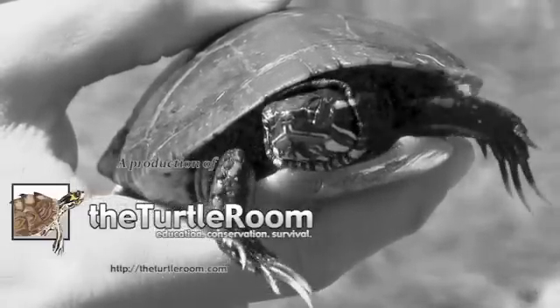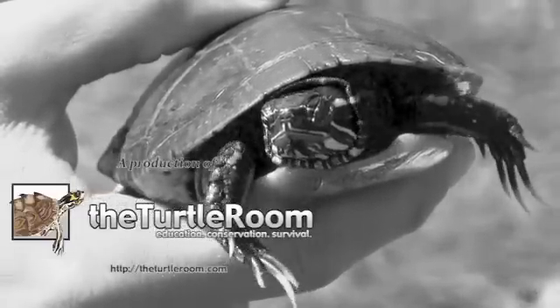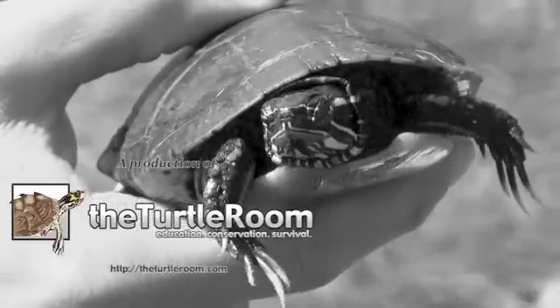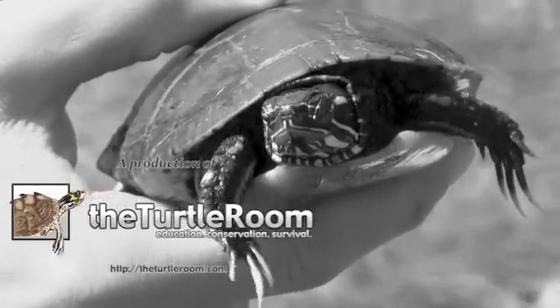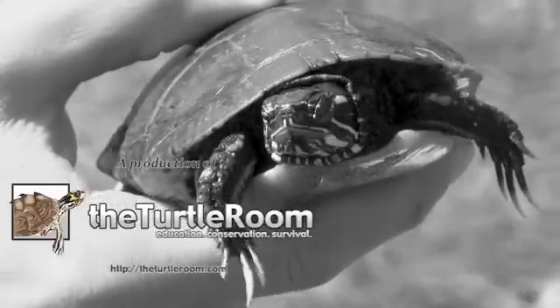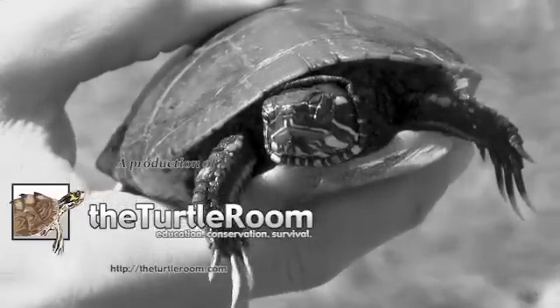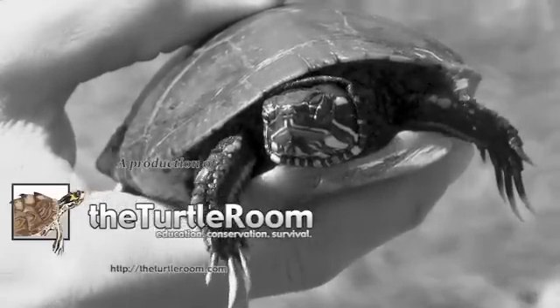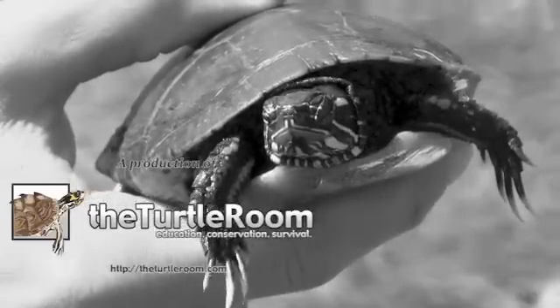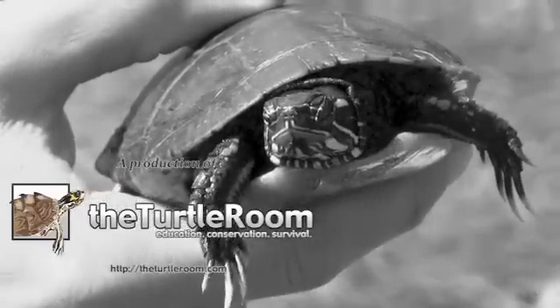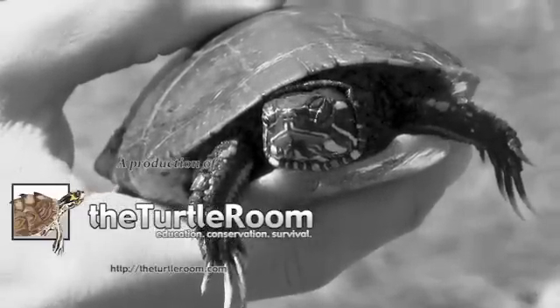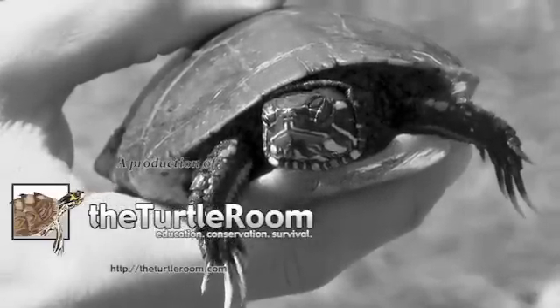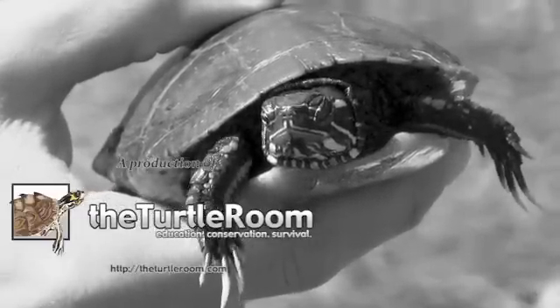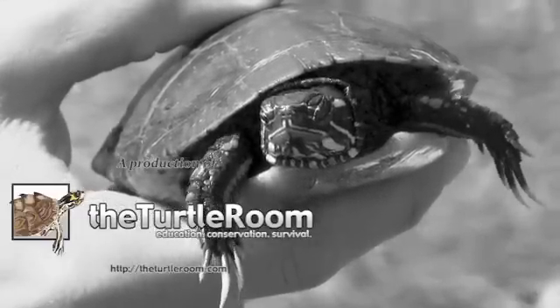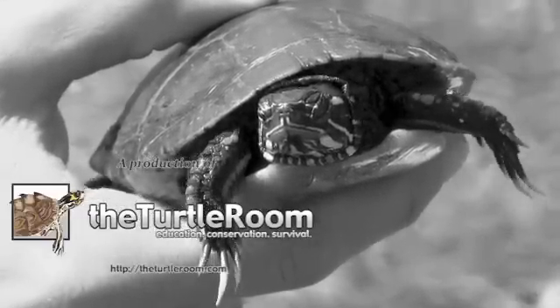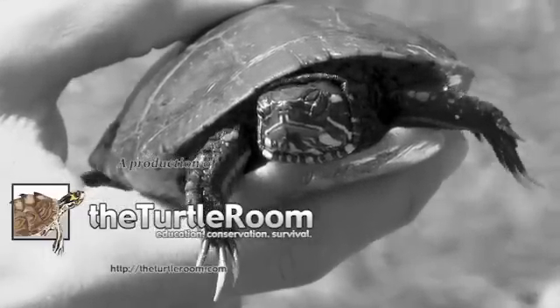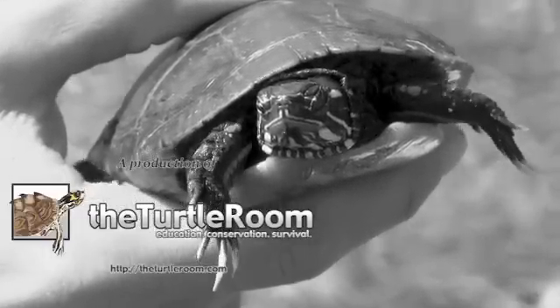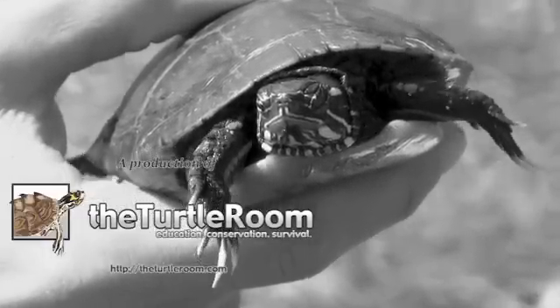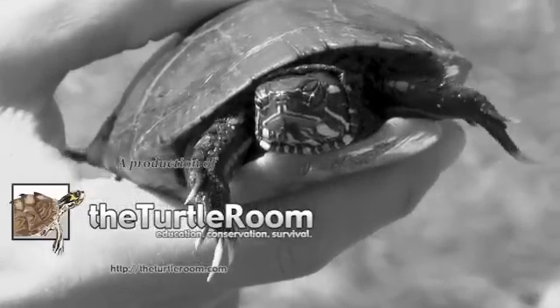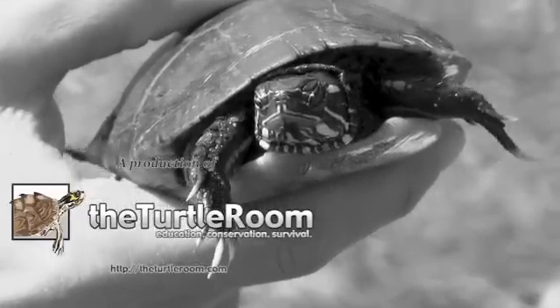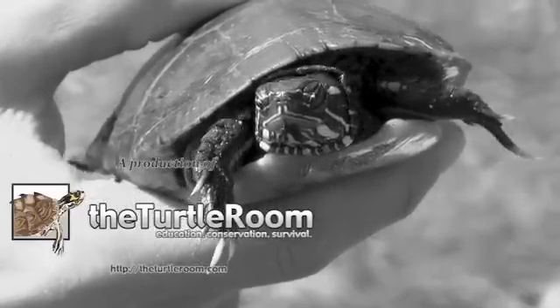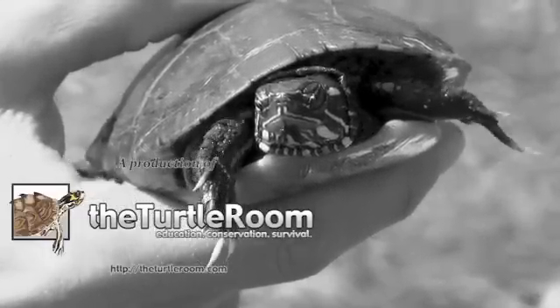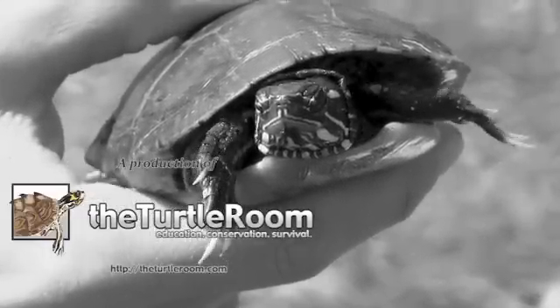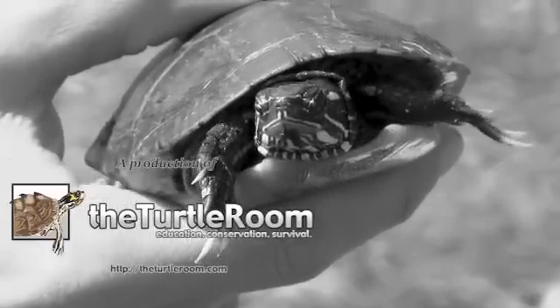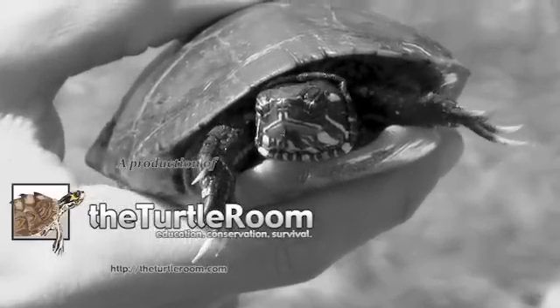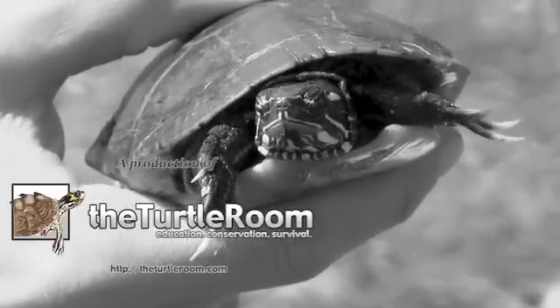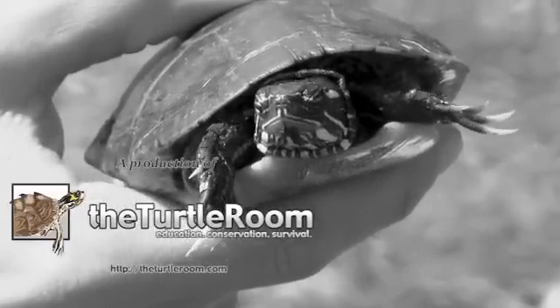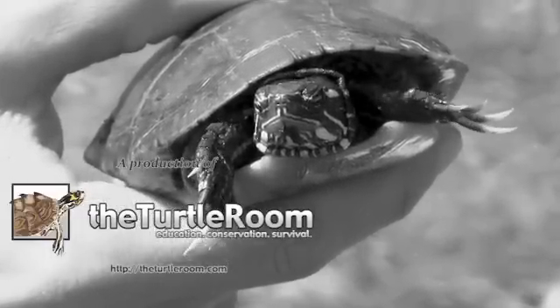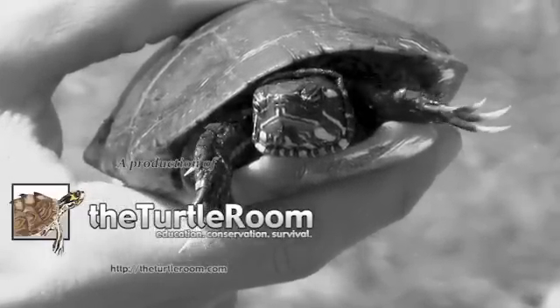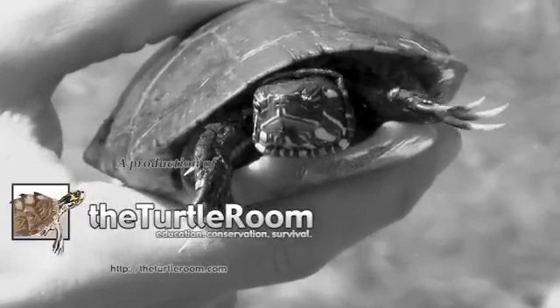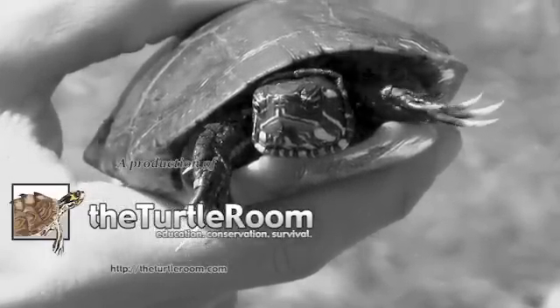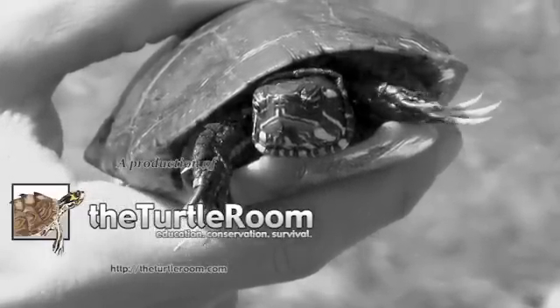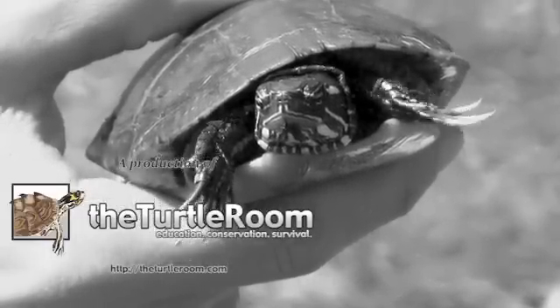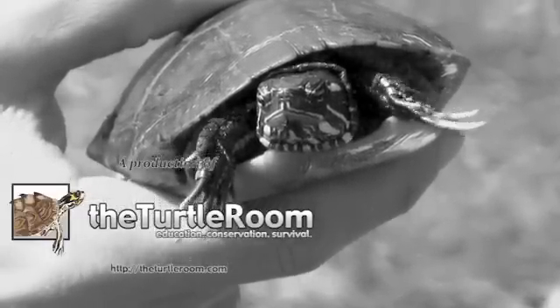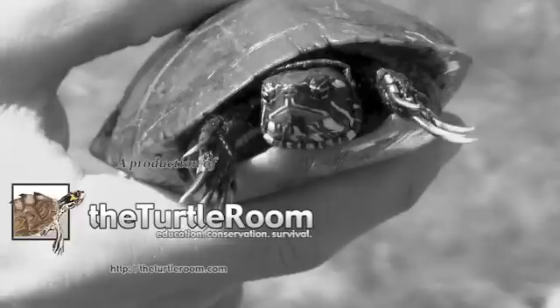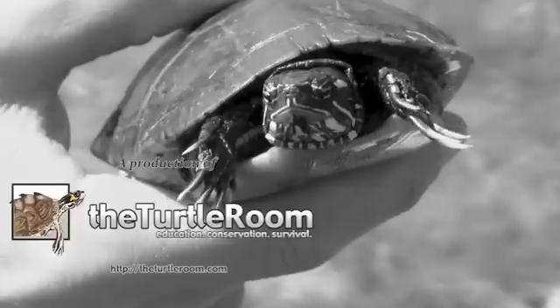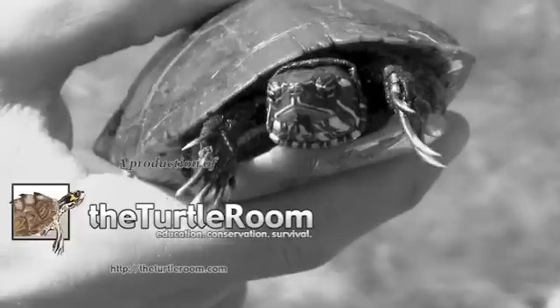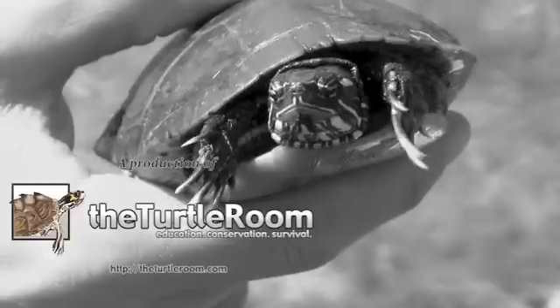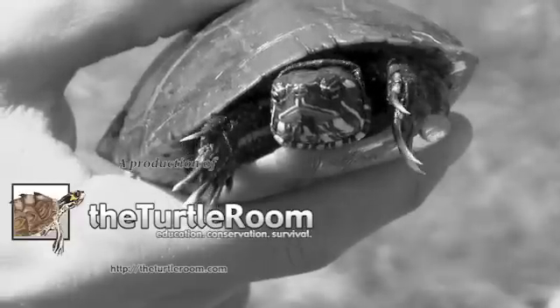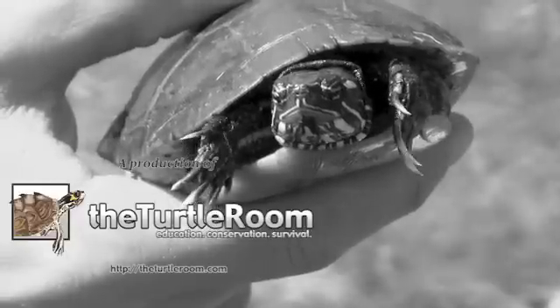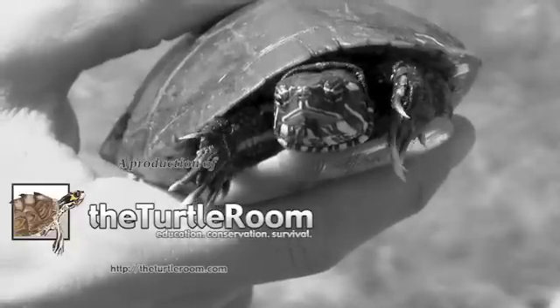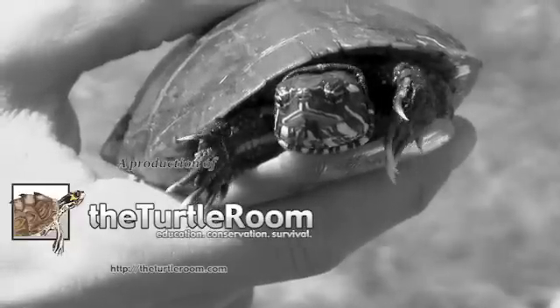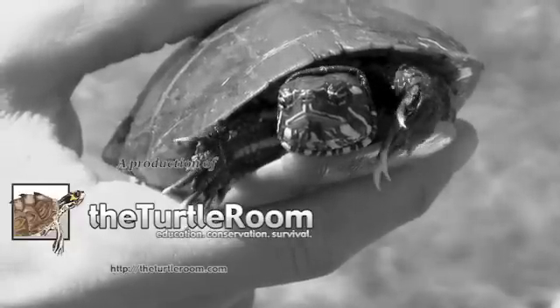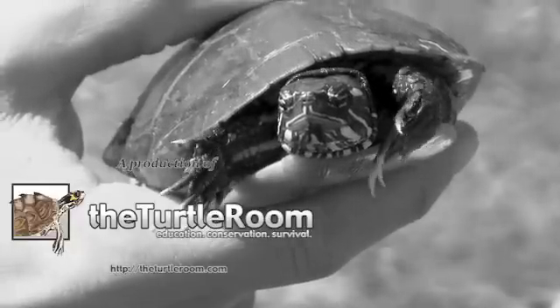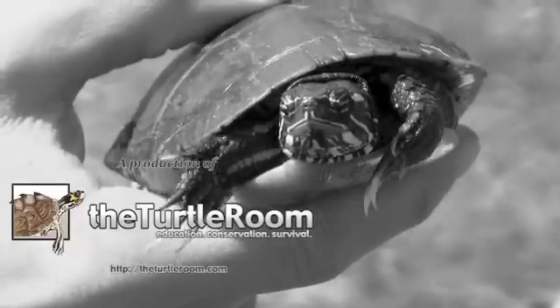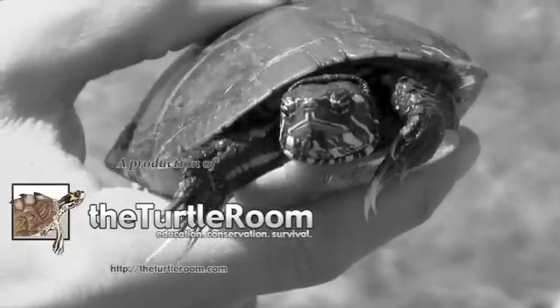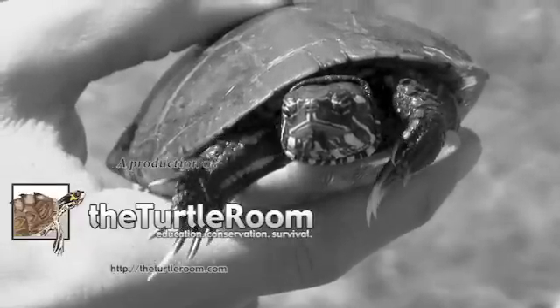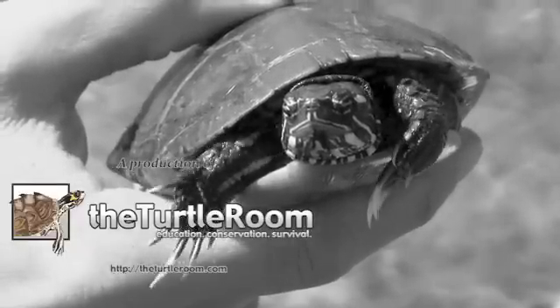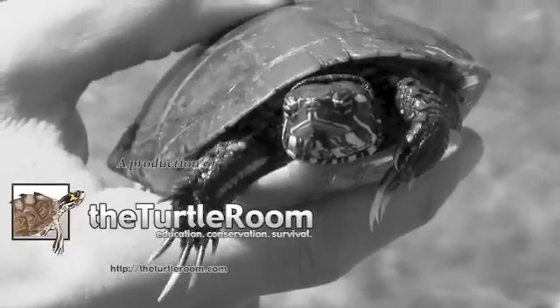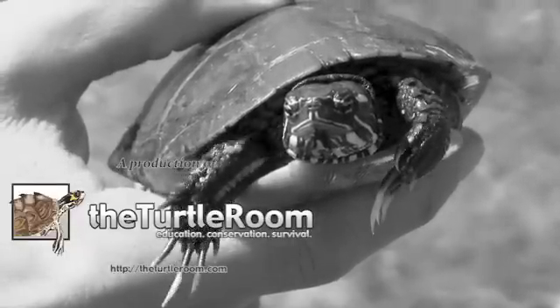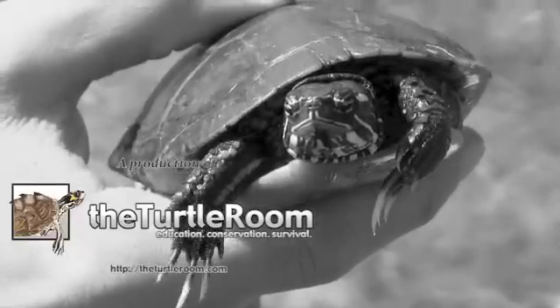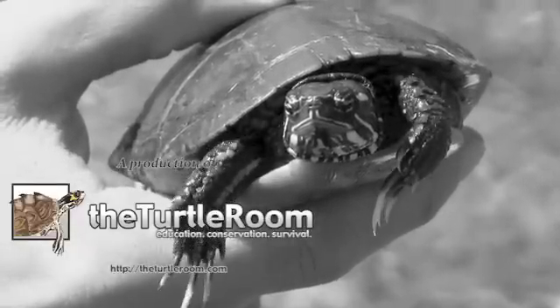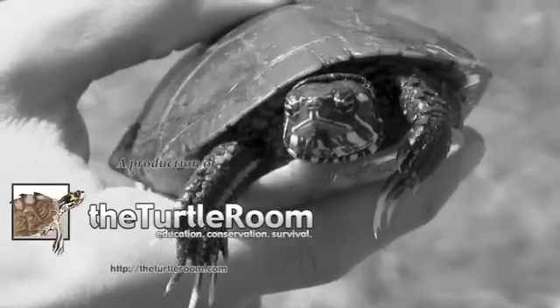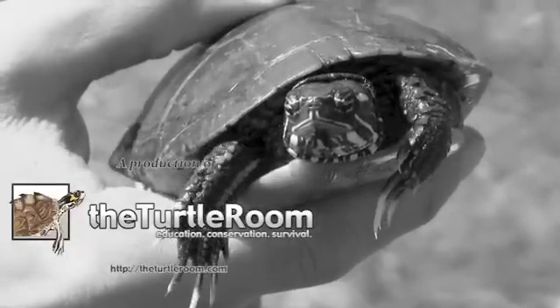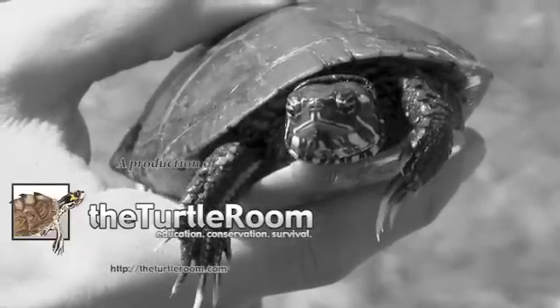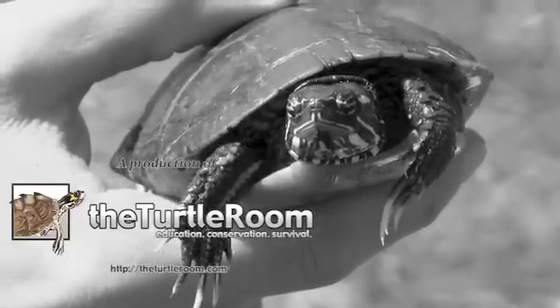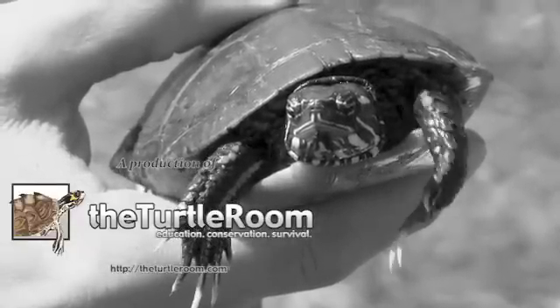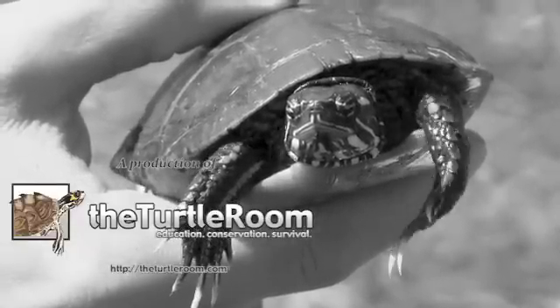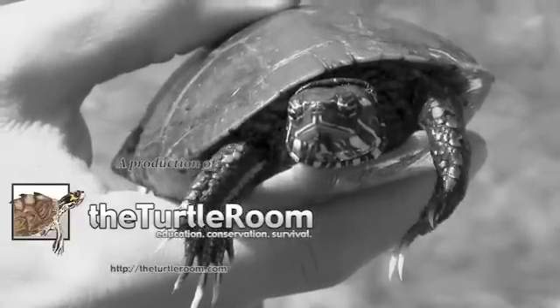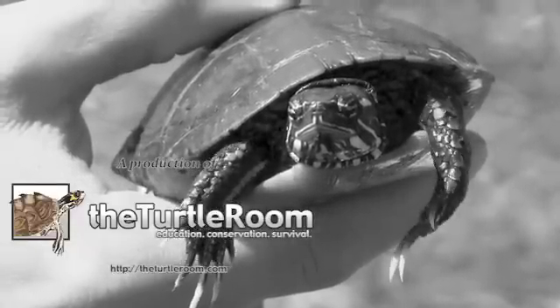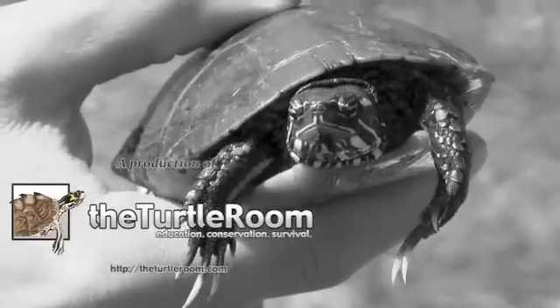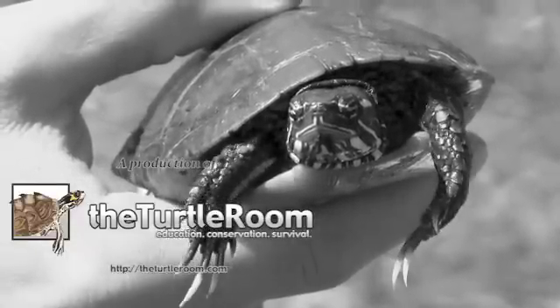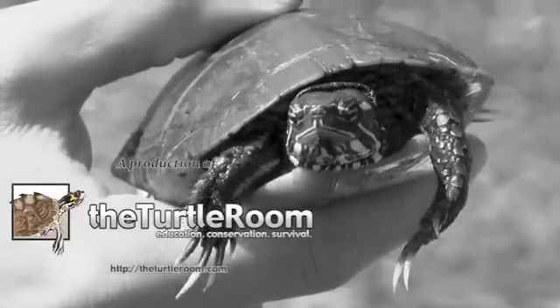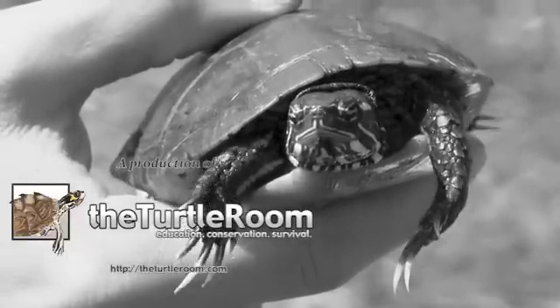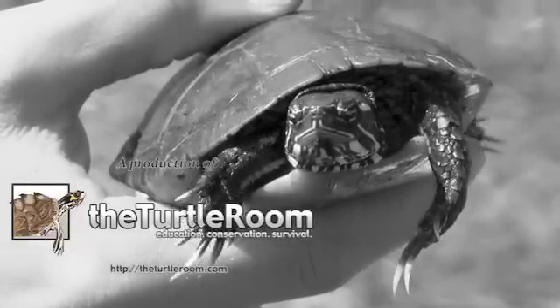To check out more educational resources about turtles and tortoises, please visit theturtleroom.com/education.